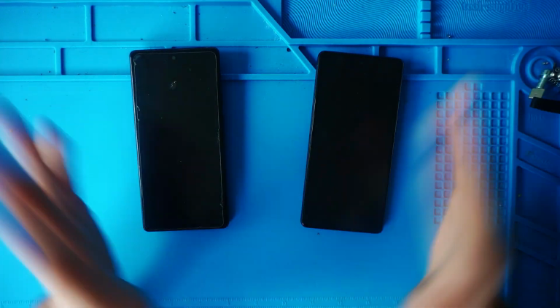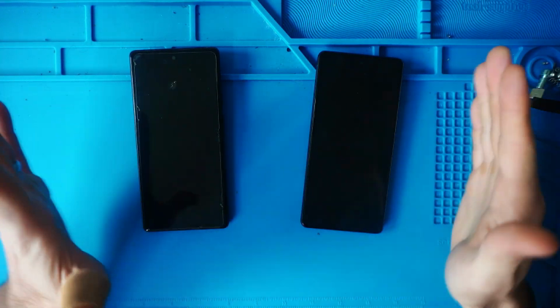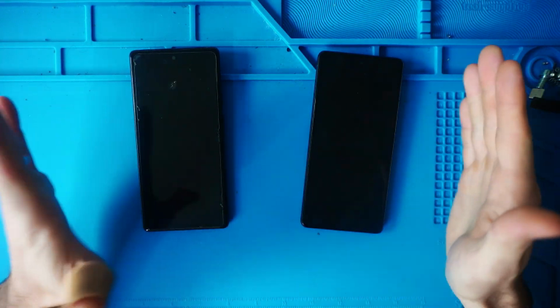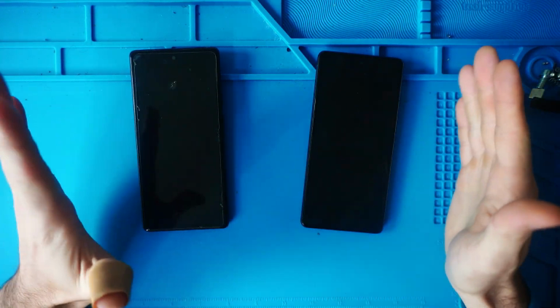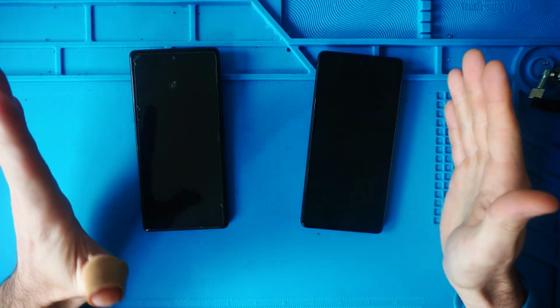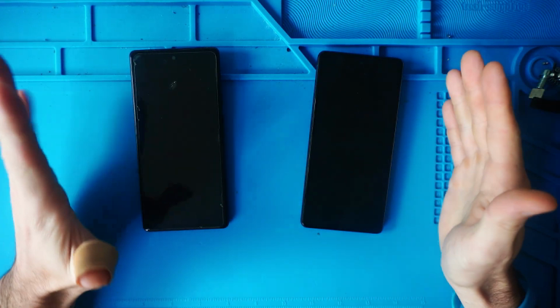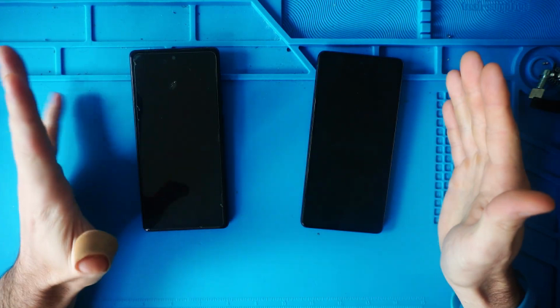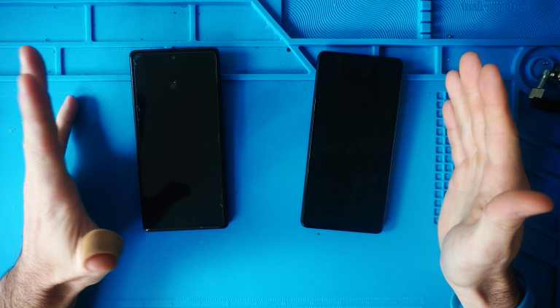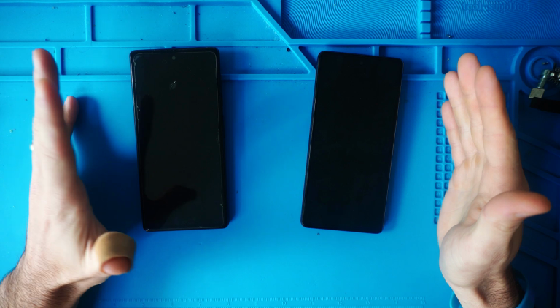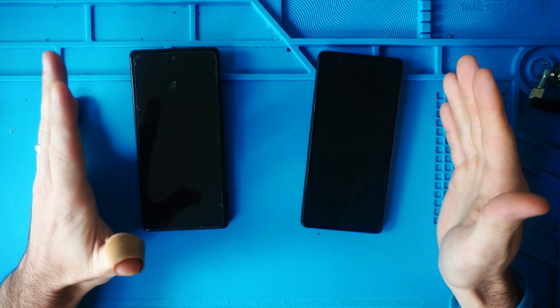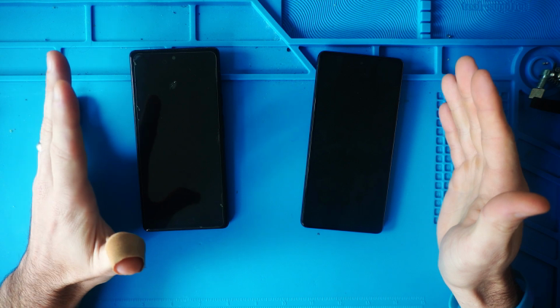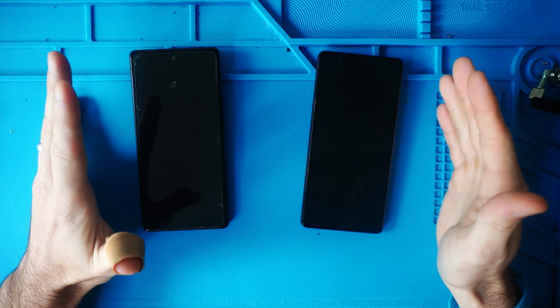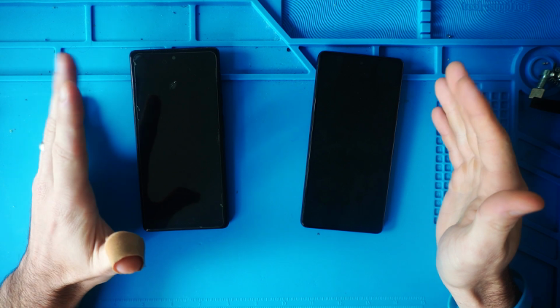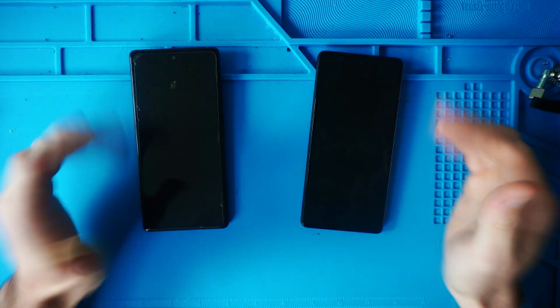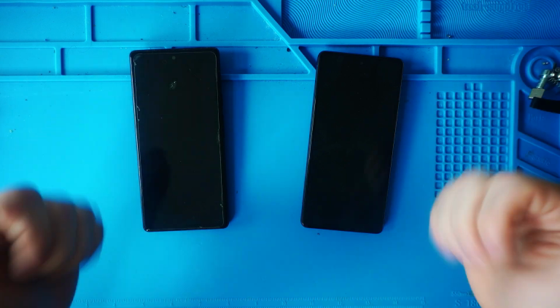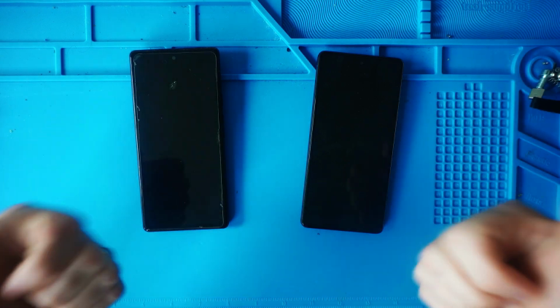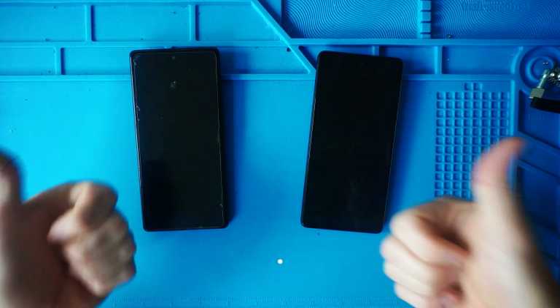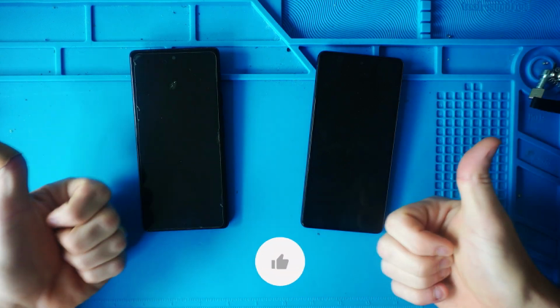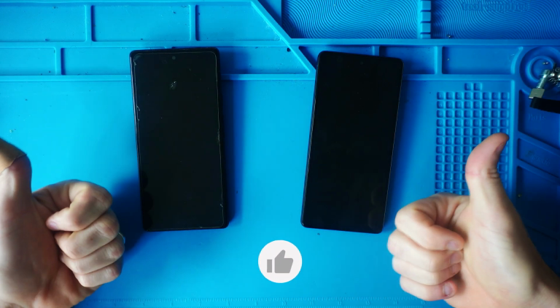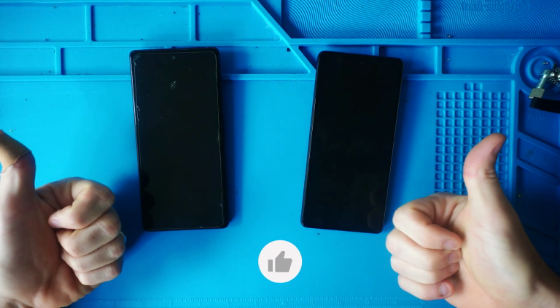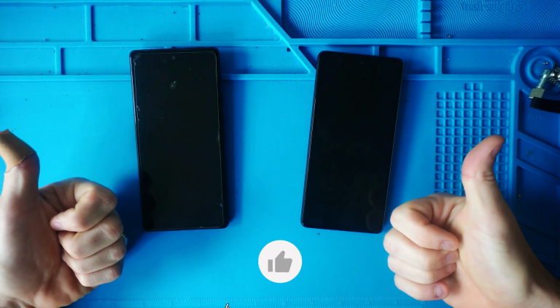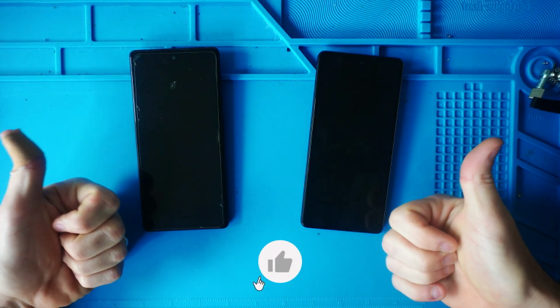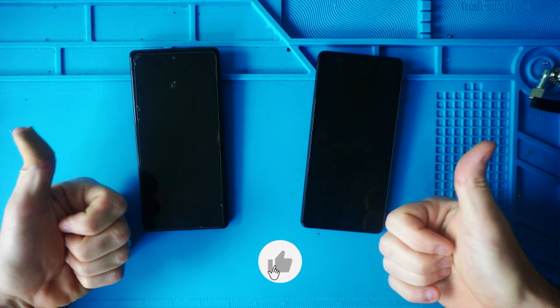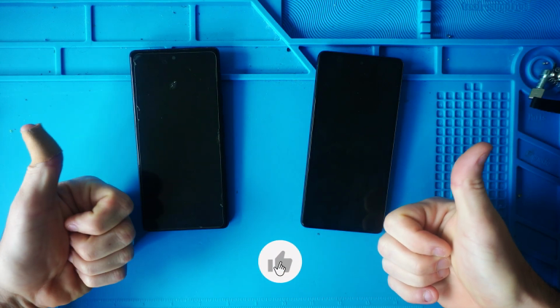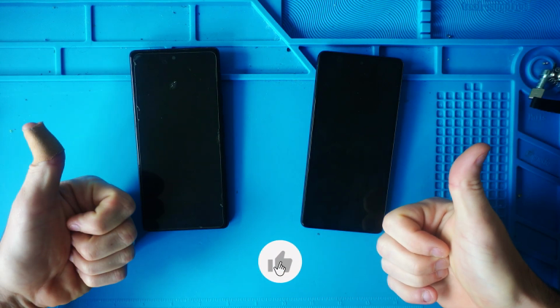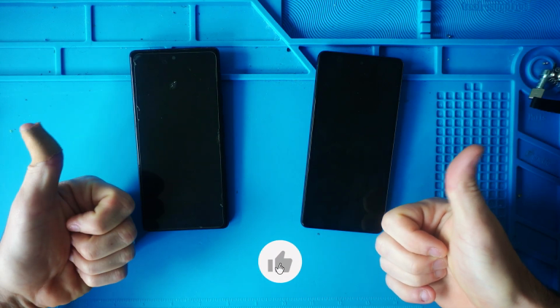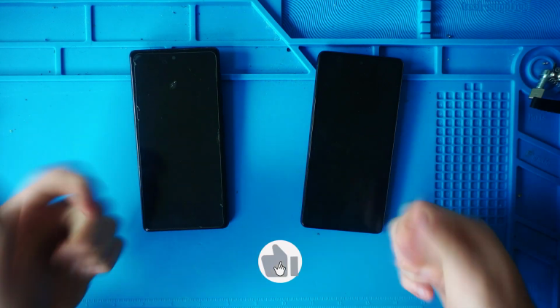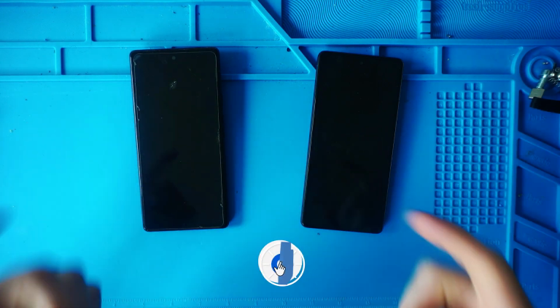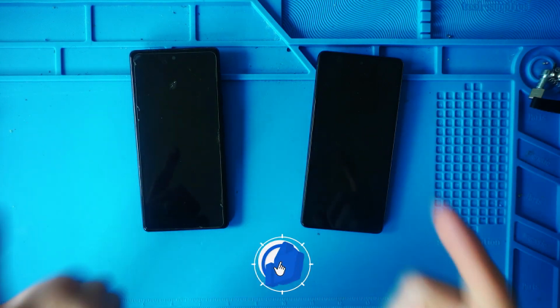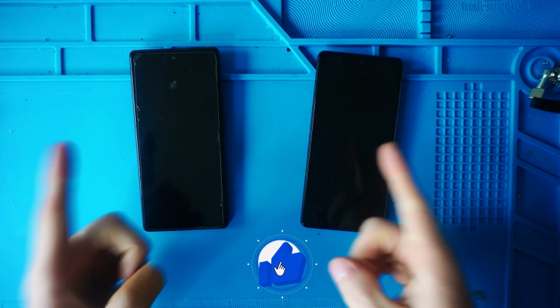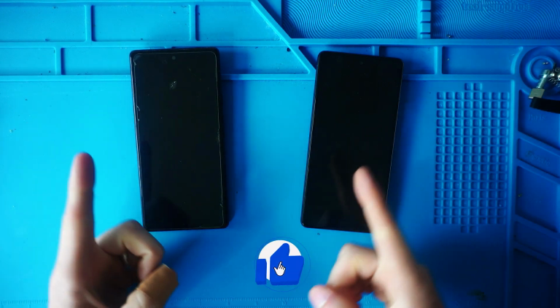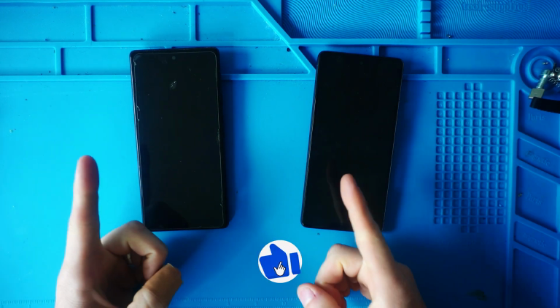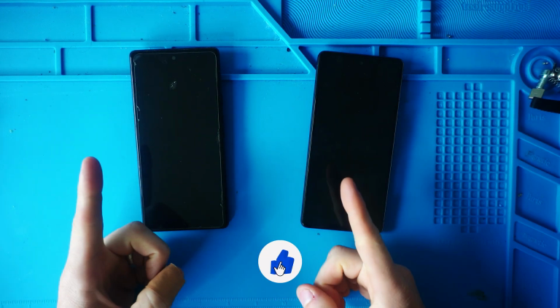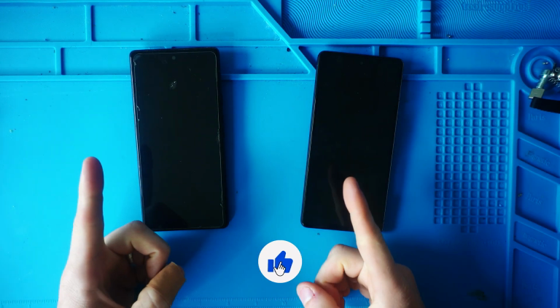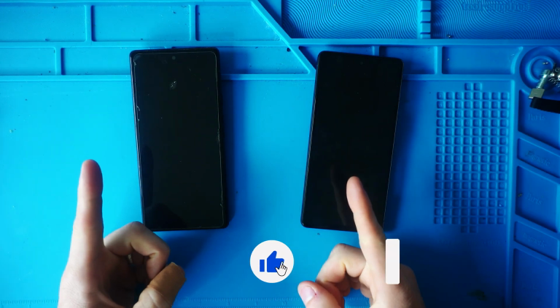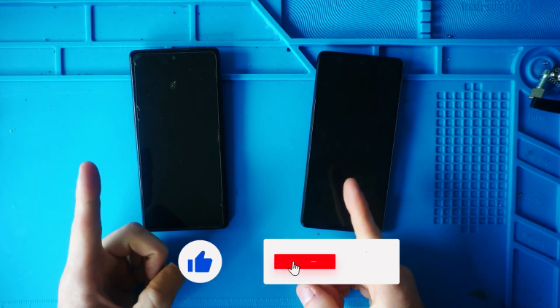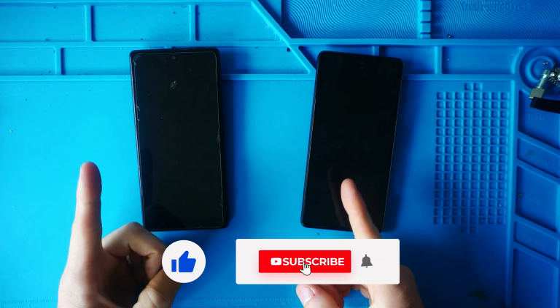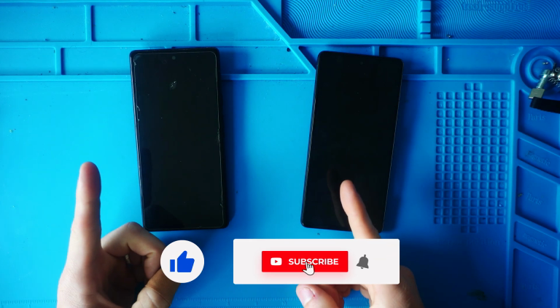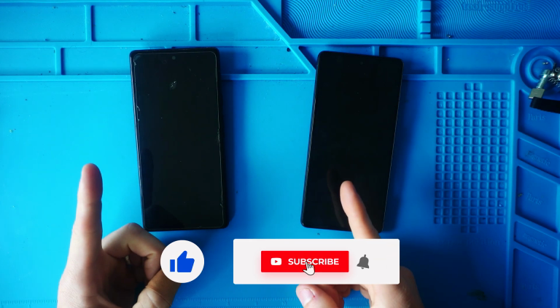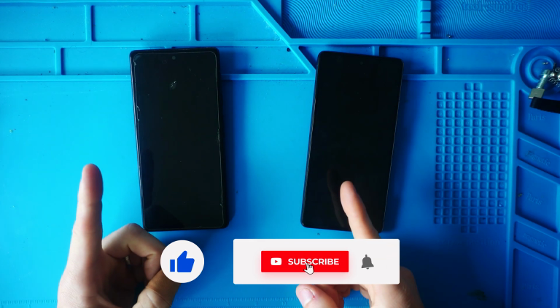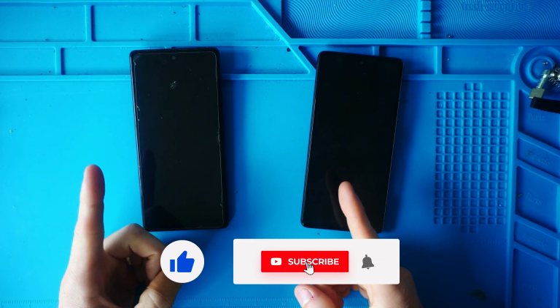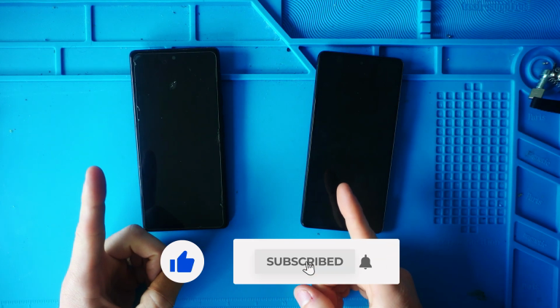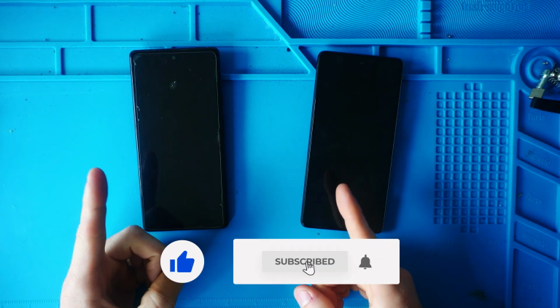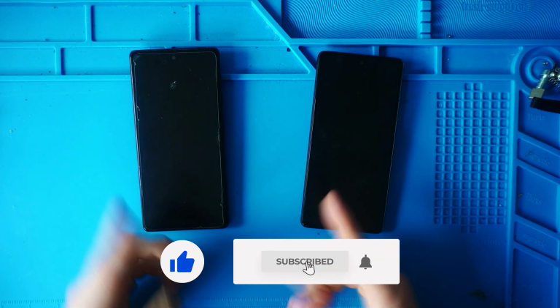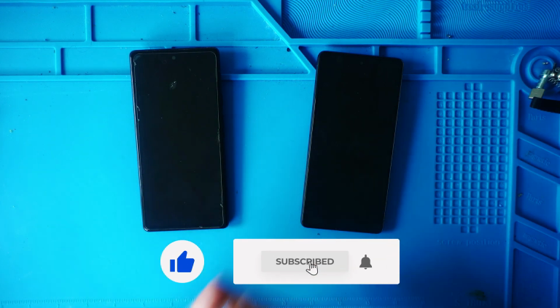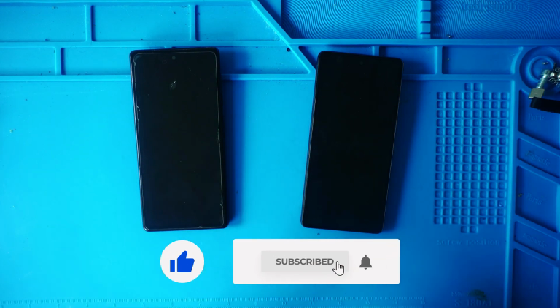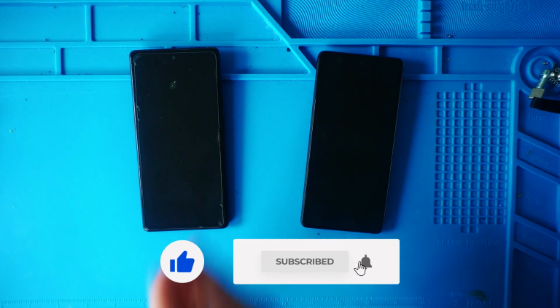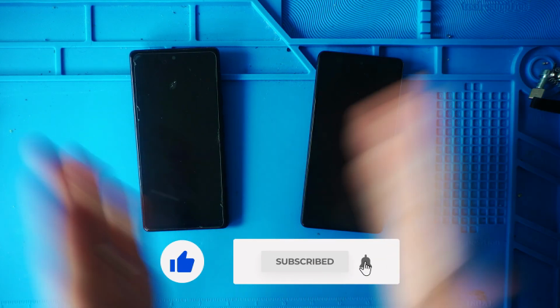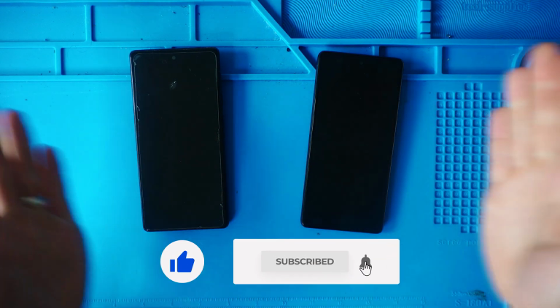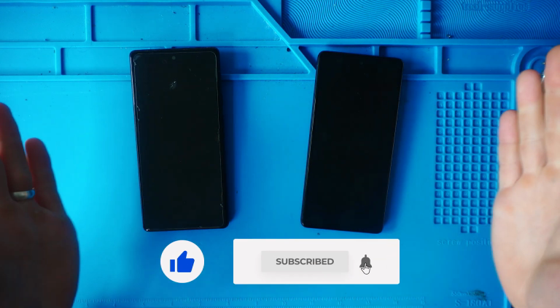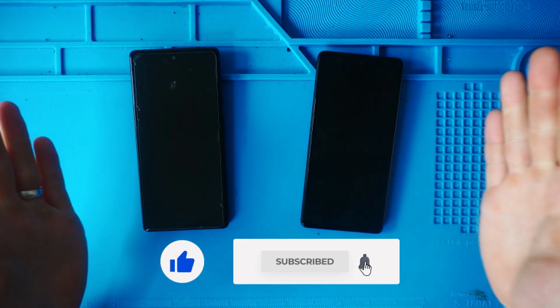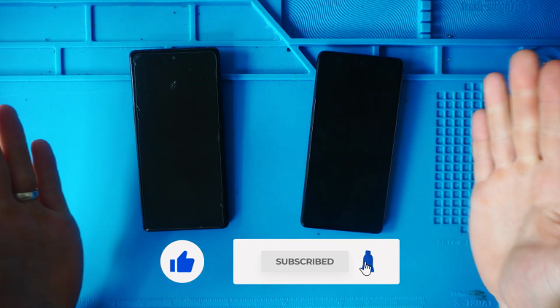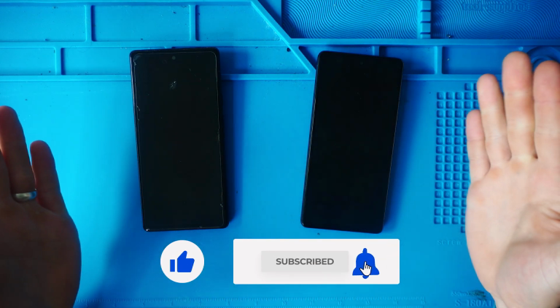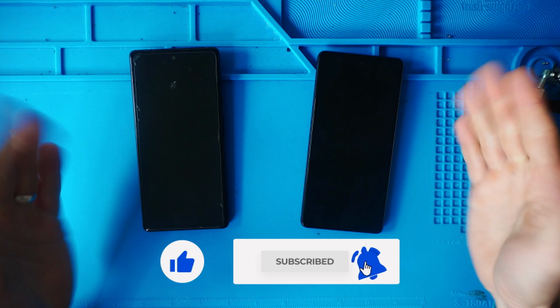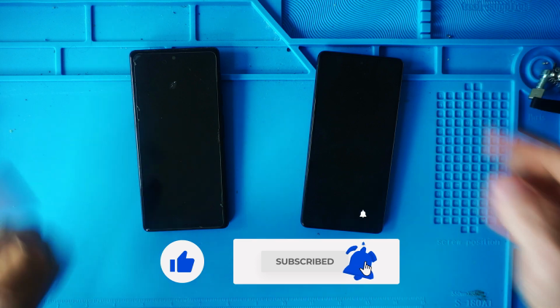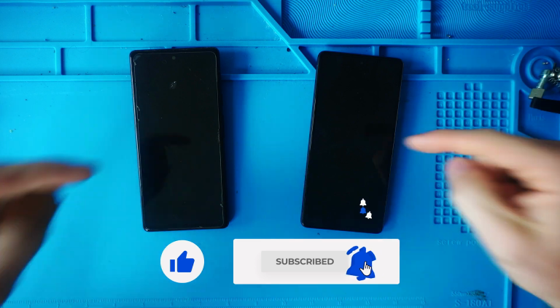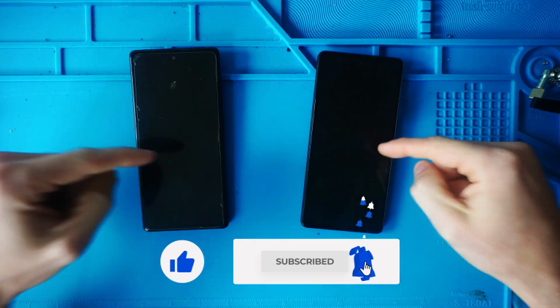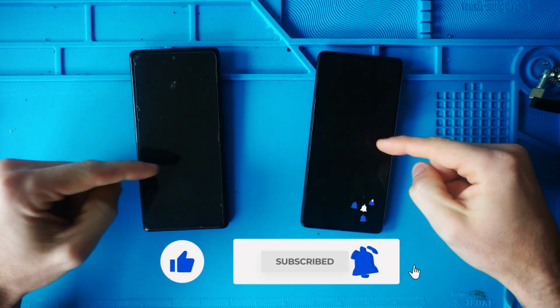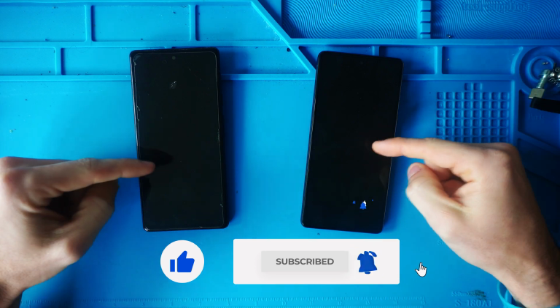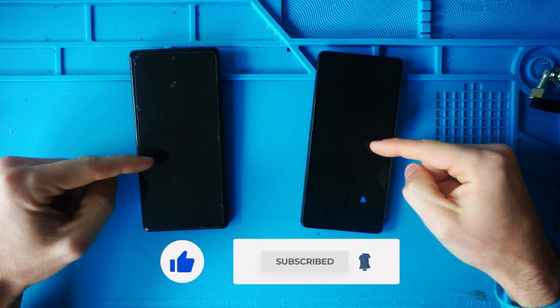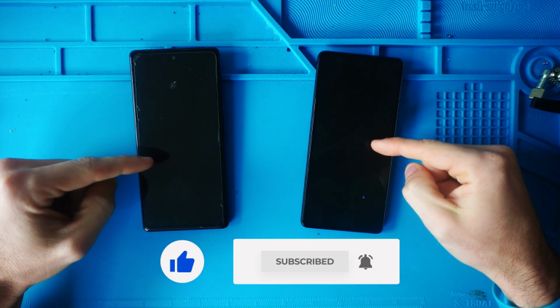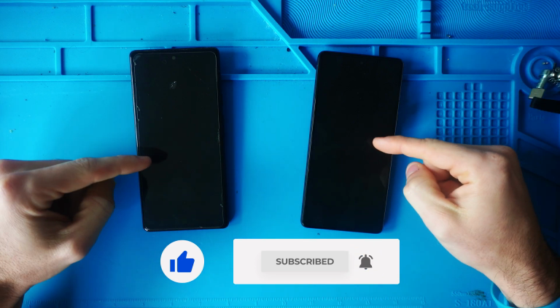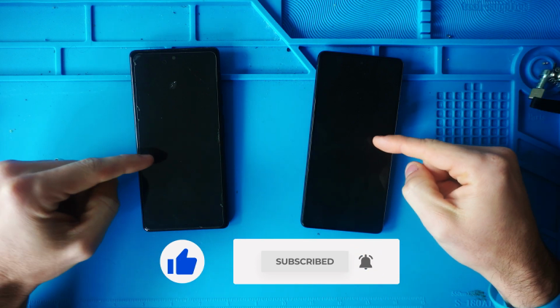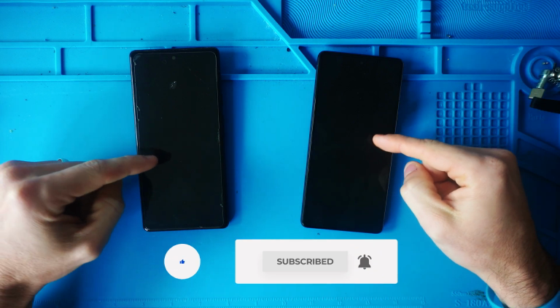Thank you guys so much for watching. If you haven't already, please give the video a thumbs up. Subscribe so you don't miss another video and let's get into the data transfer.